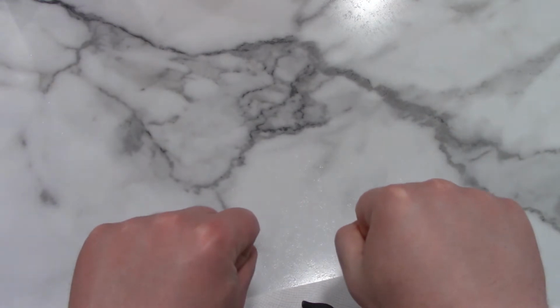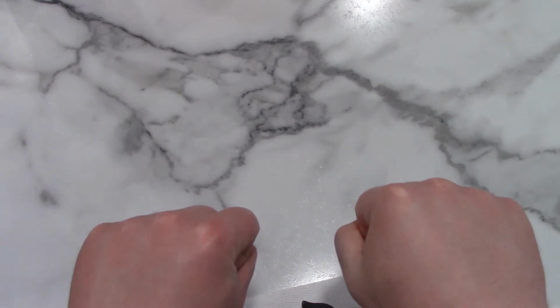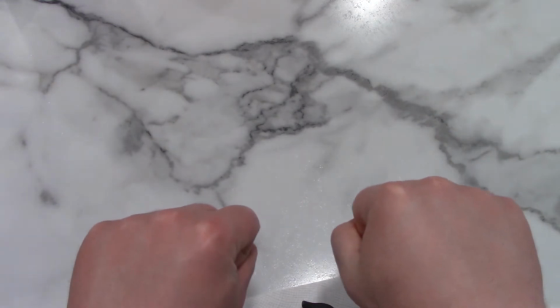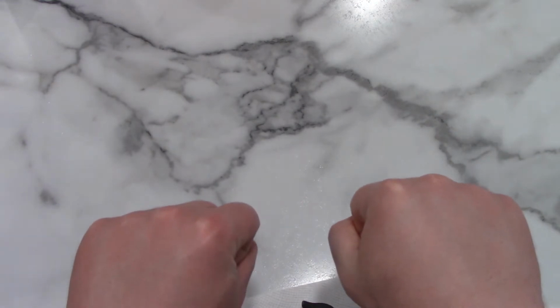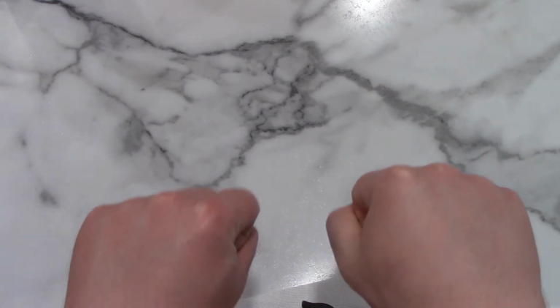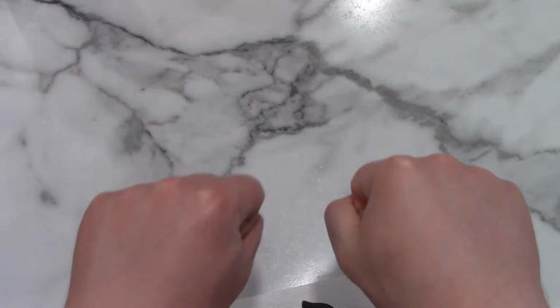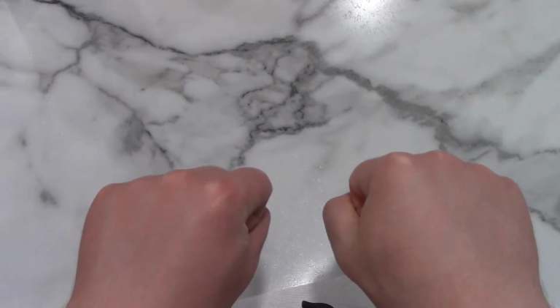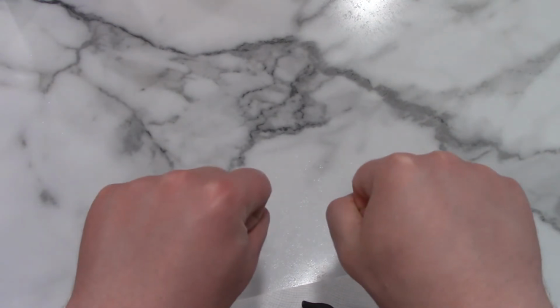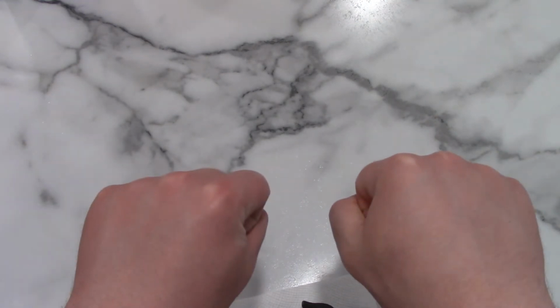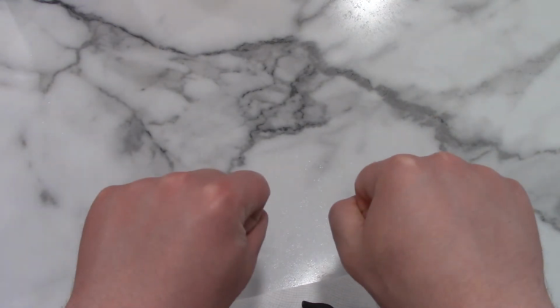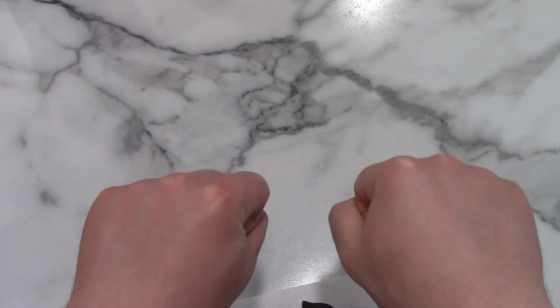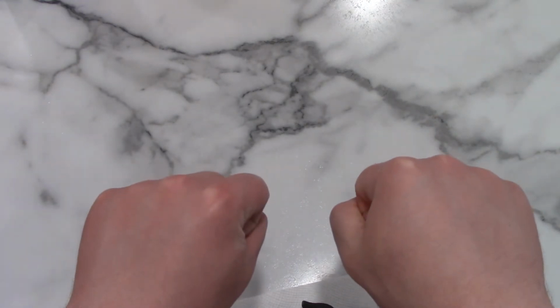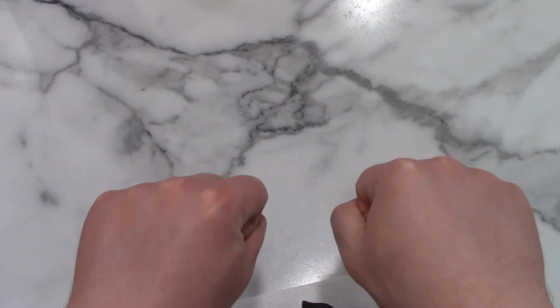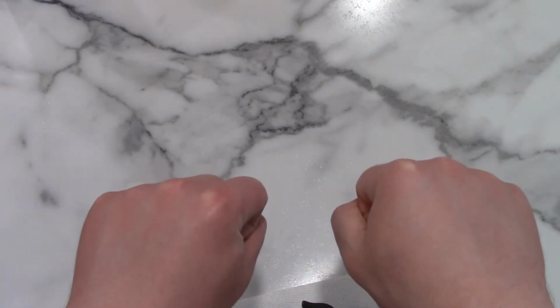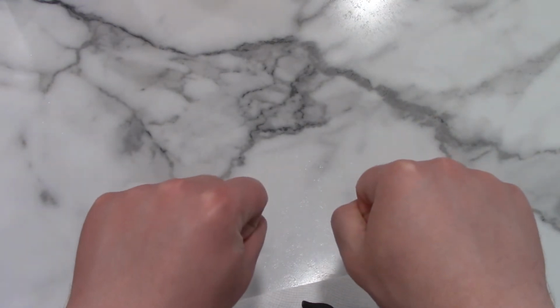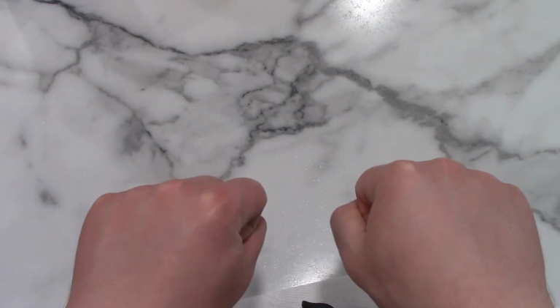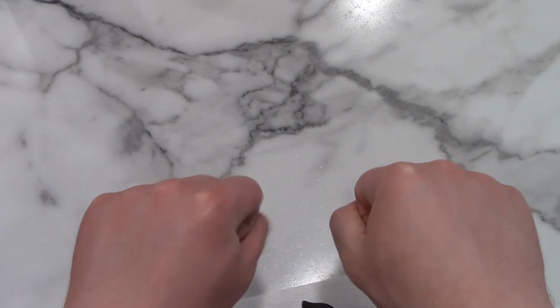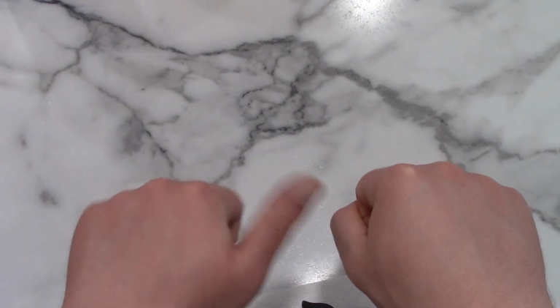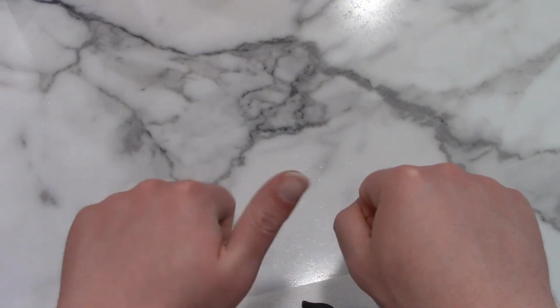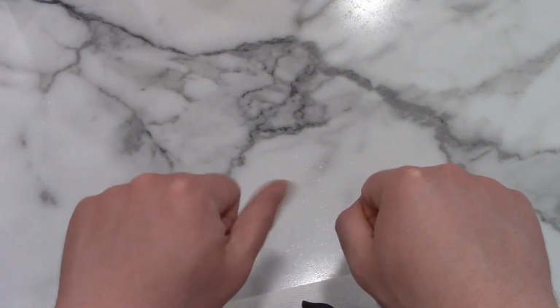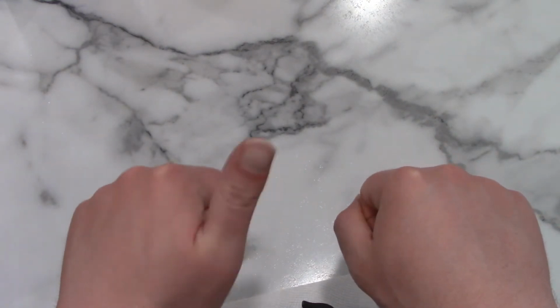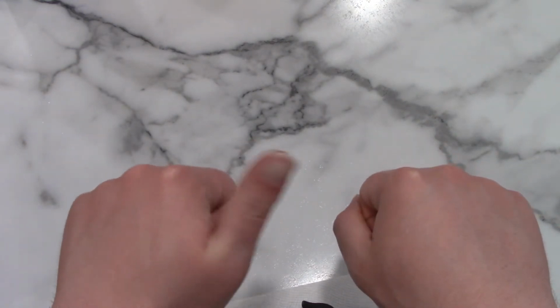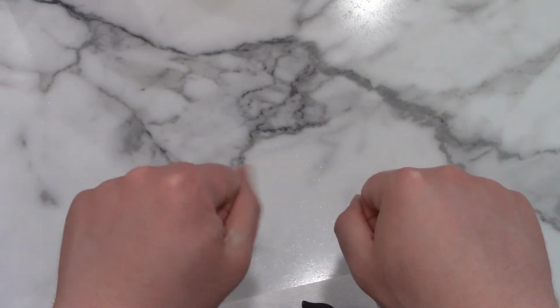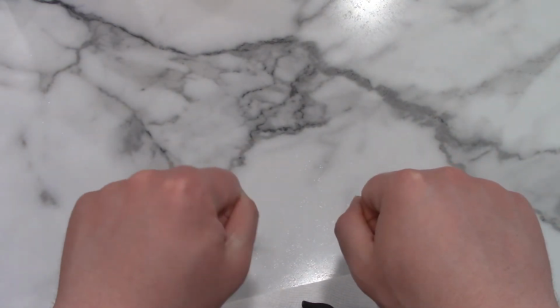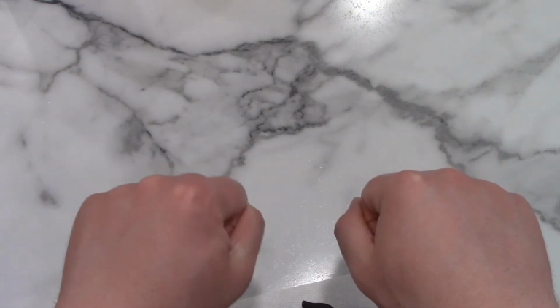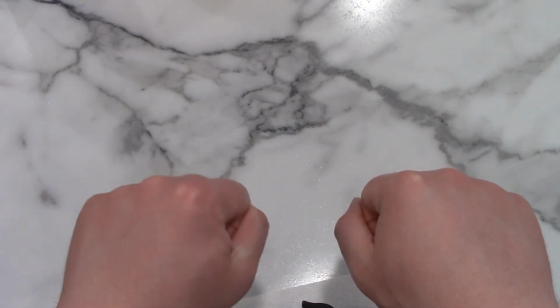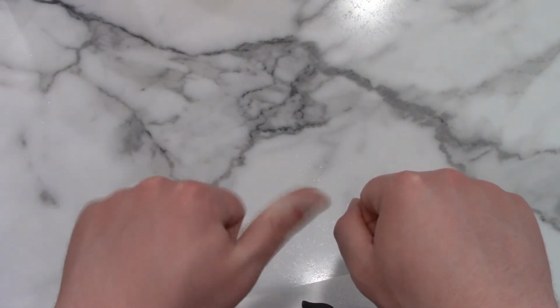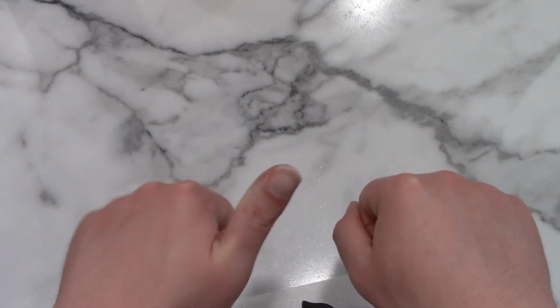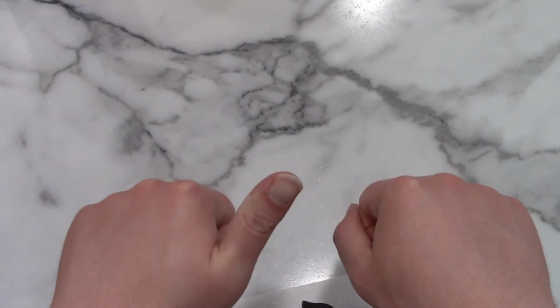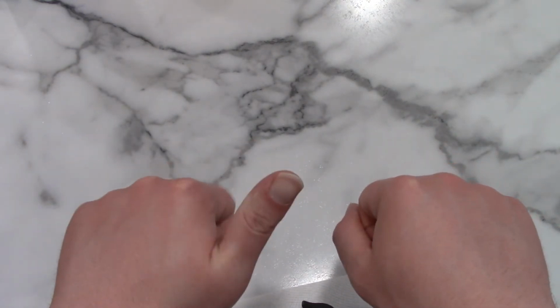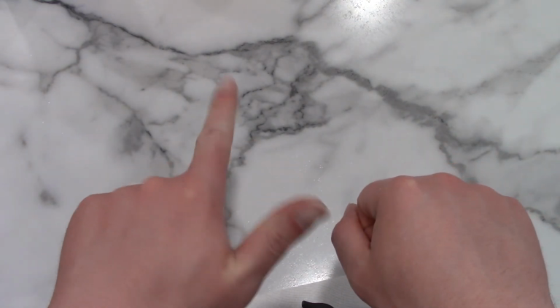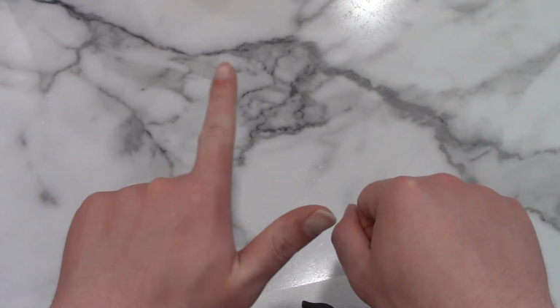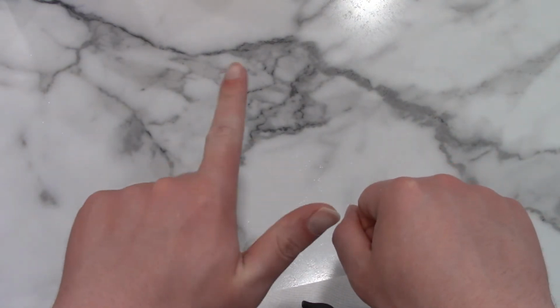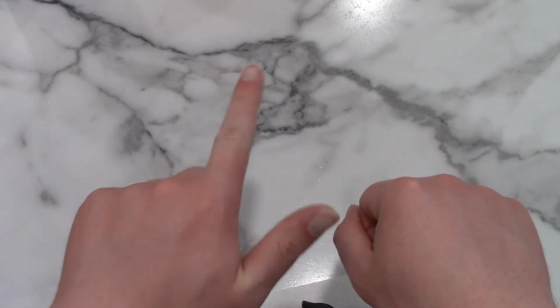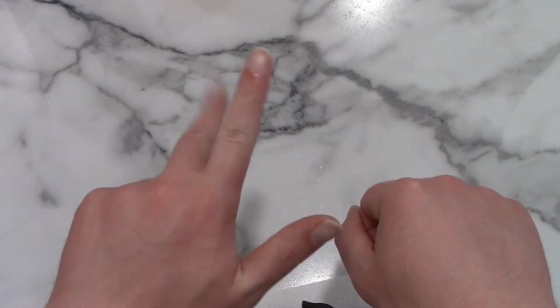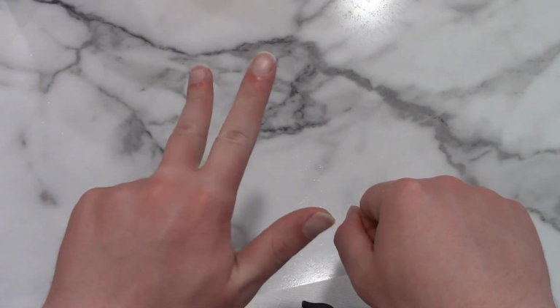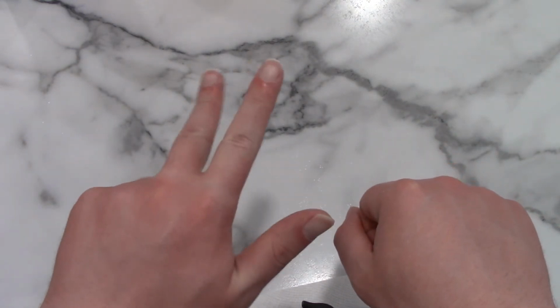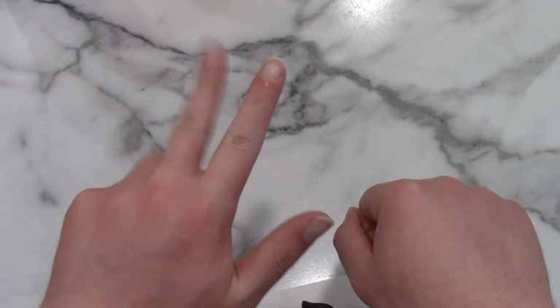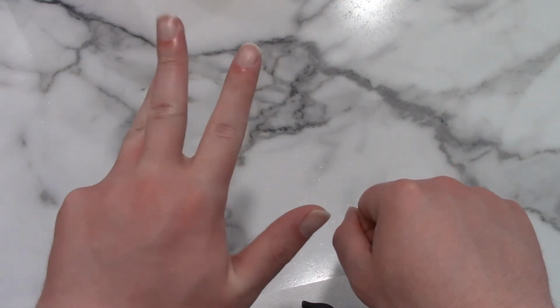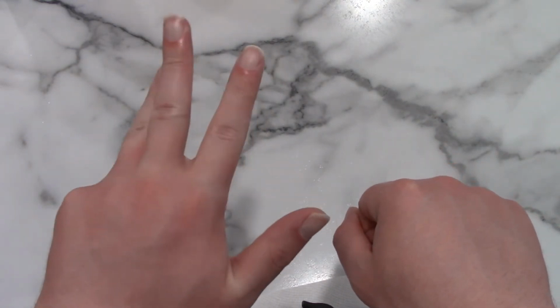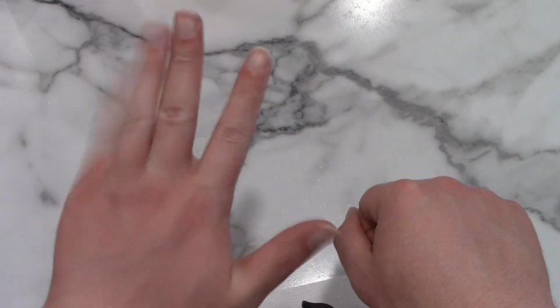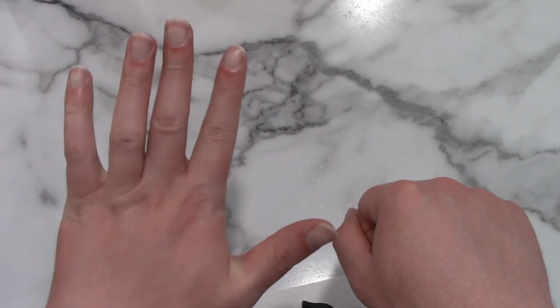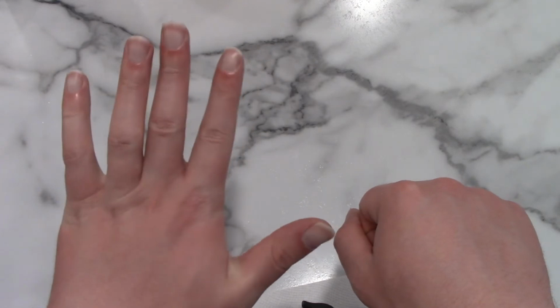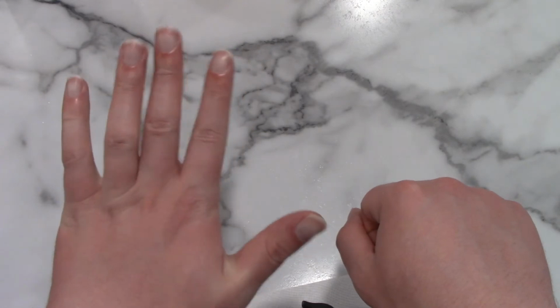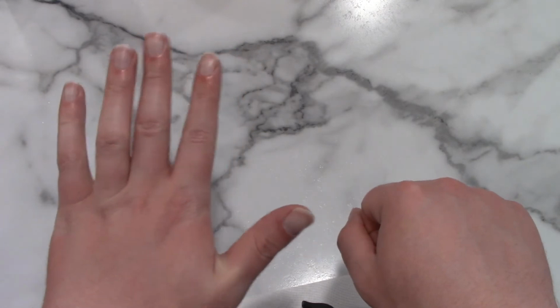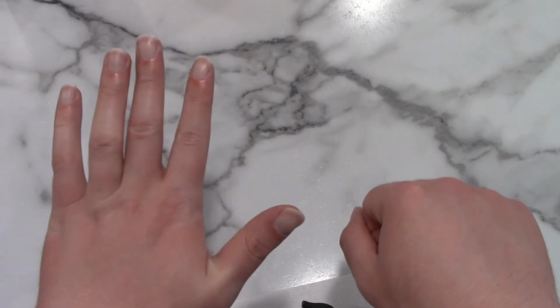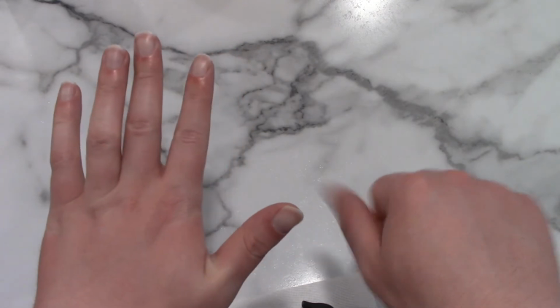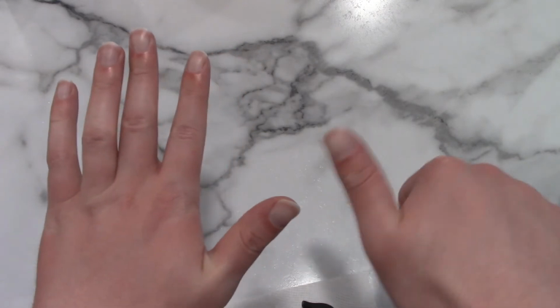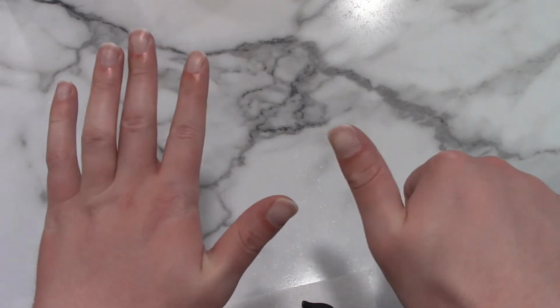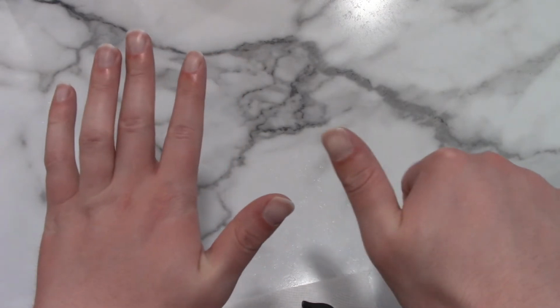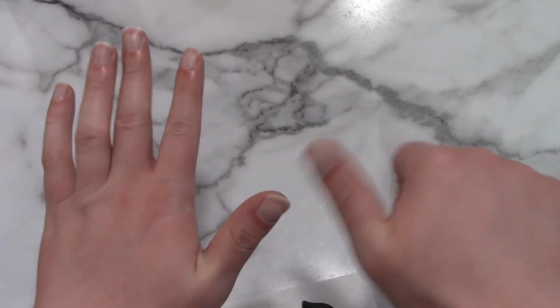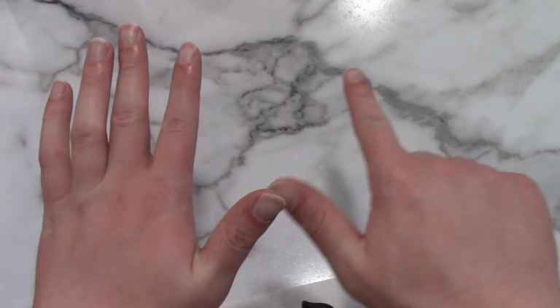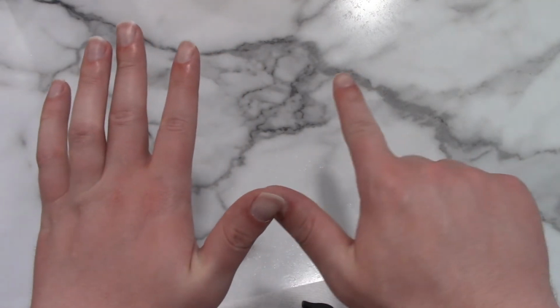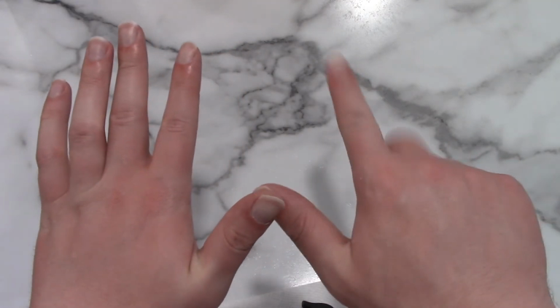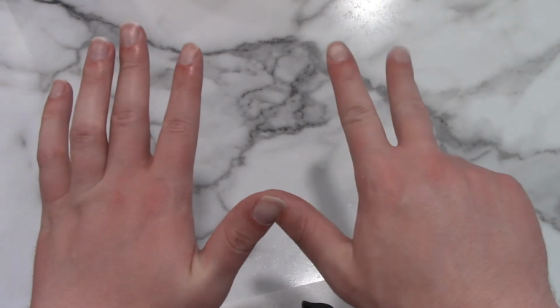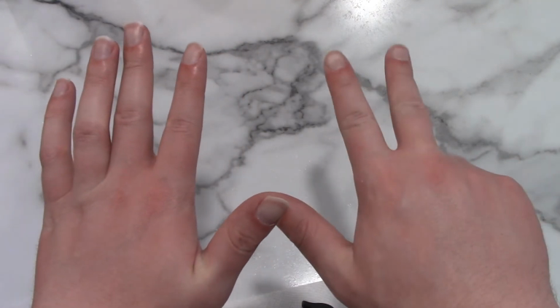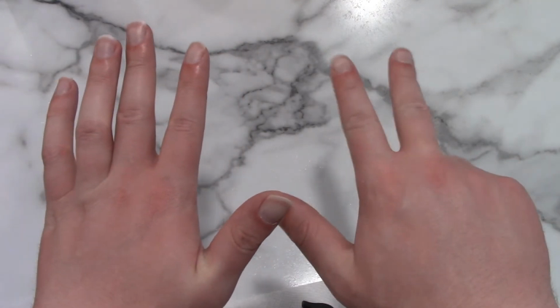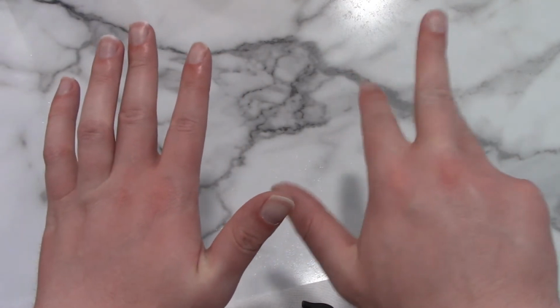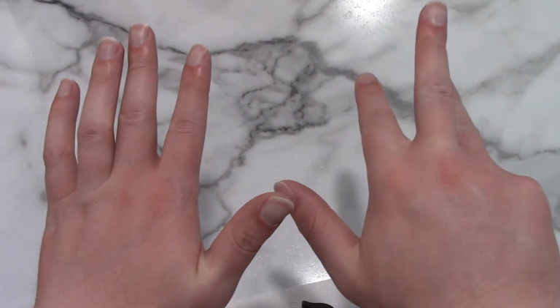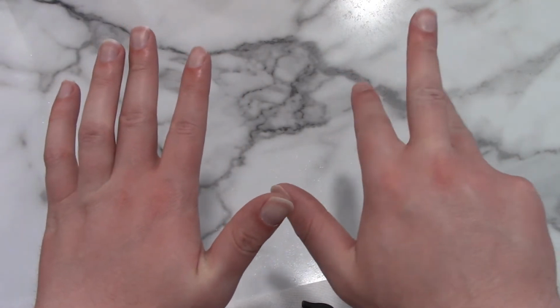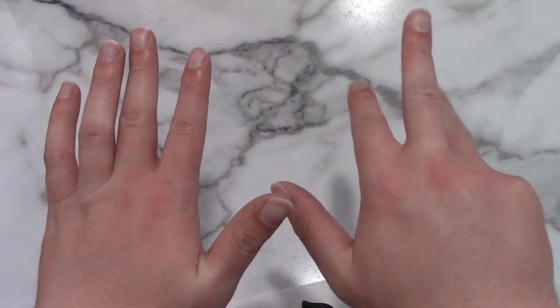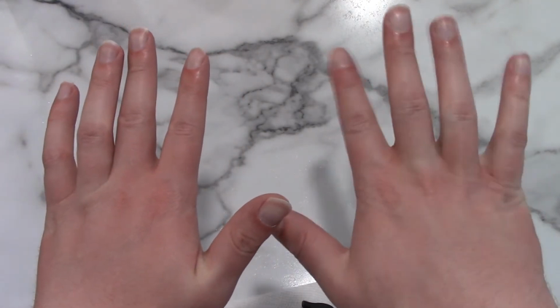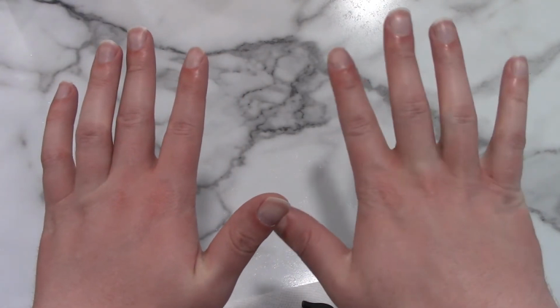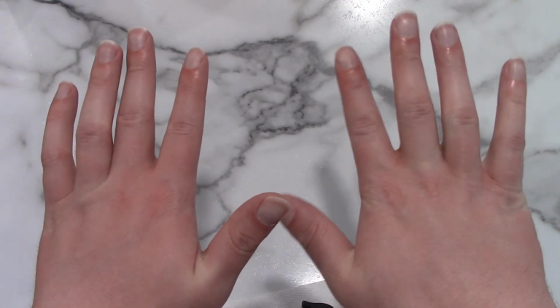Germans typically count starting with their thumb. So 1, 2, 3, 4, 5, 6, 7, 8, 9, 10.